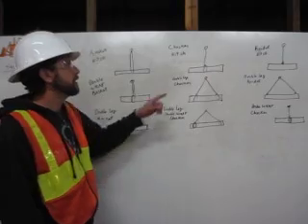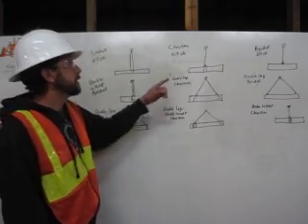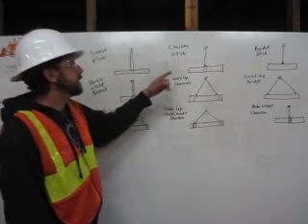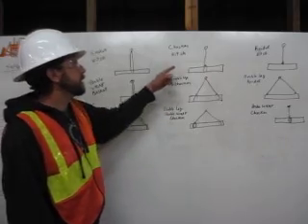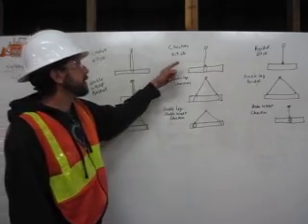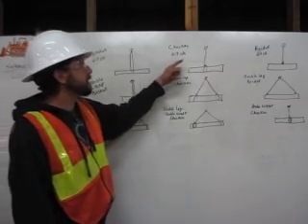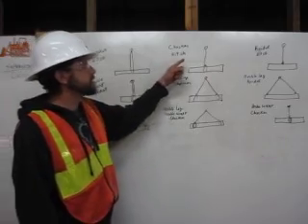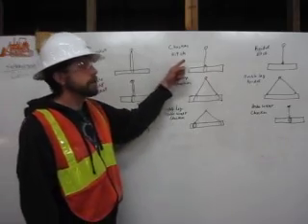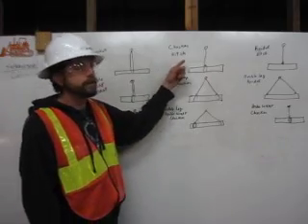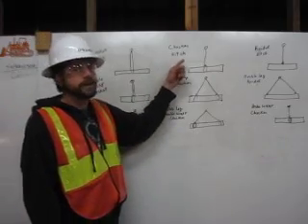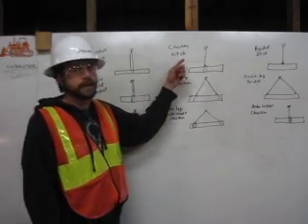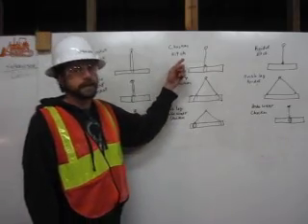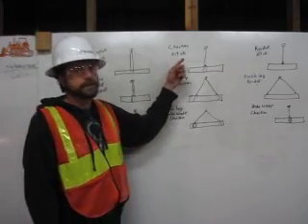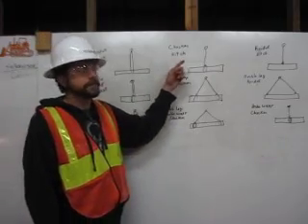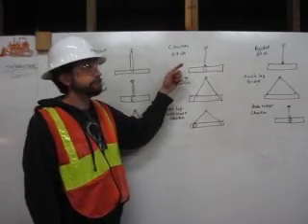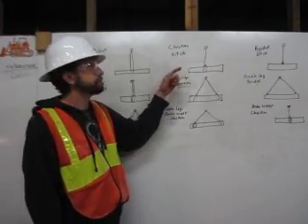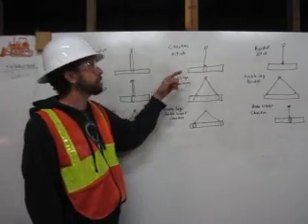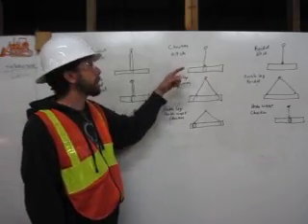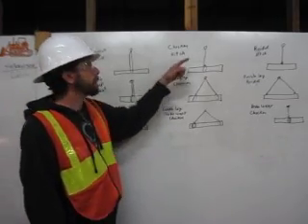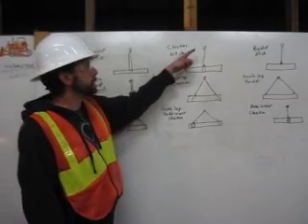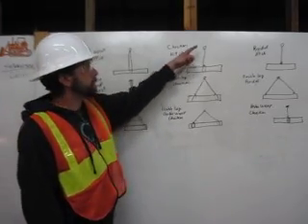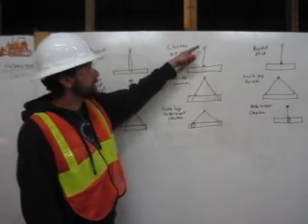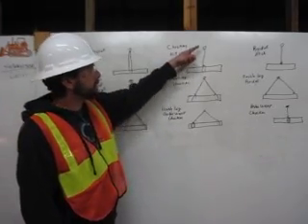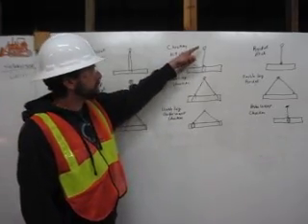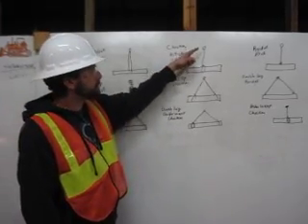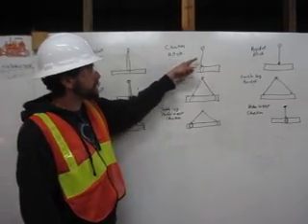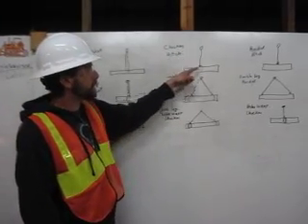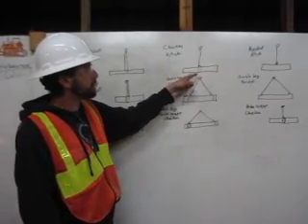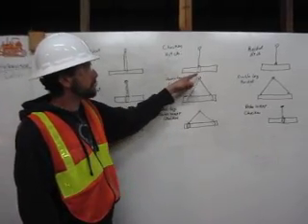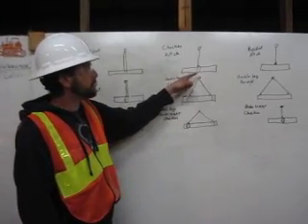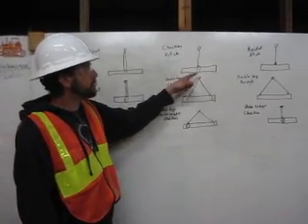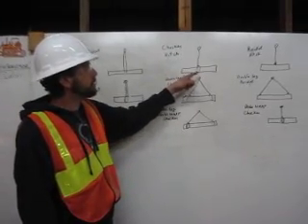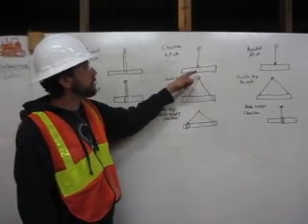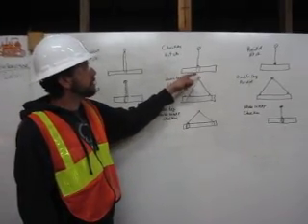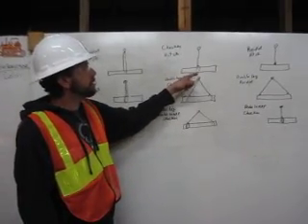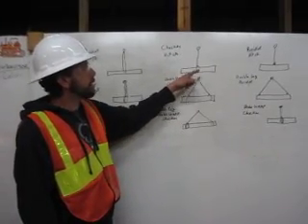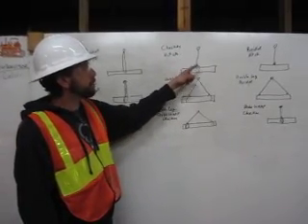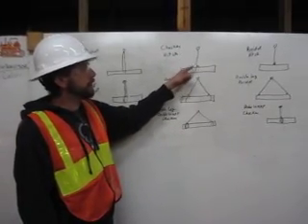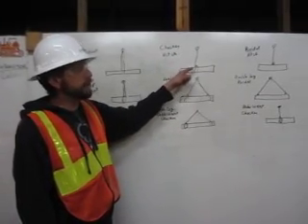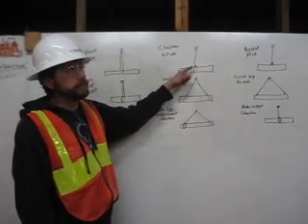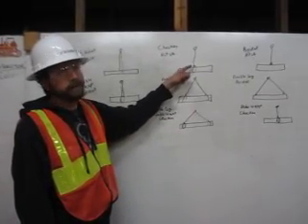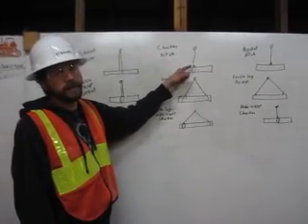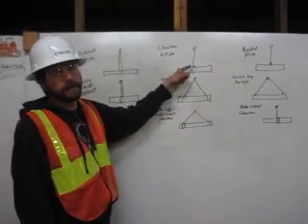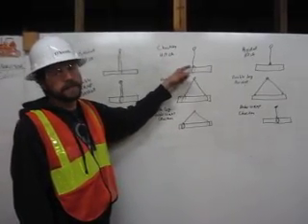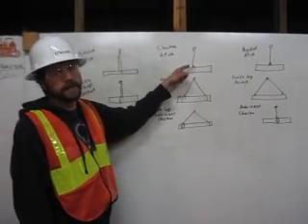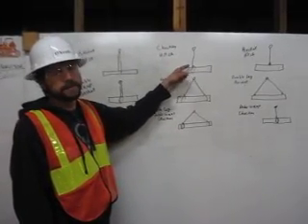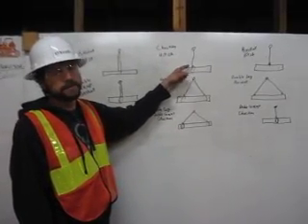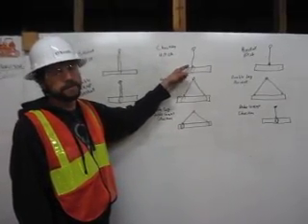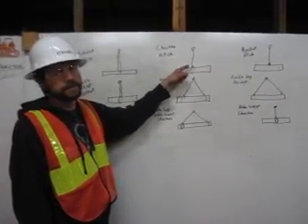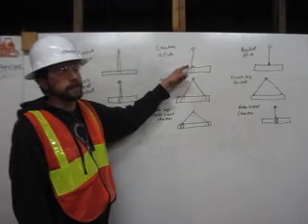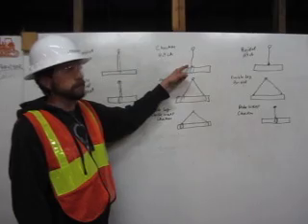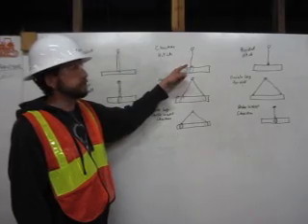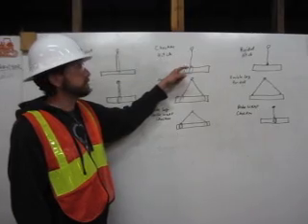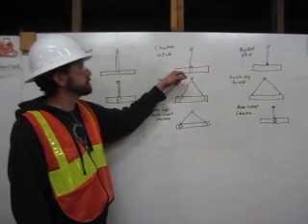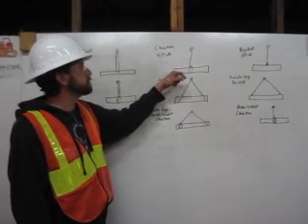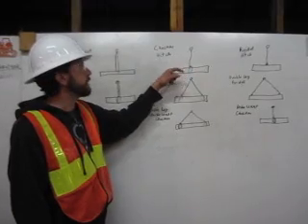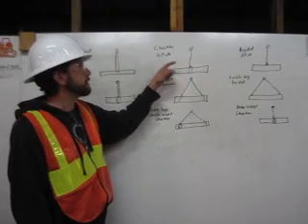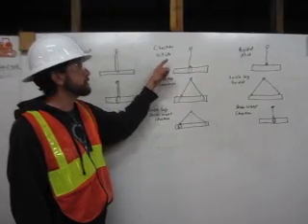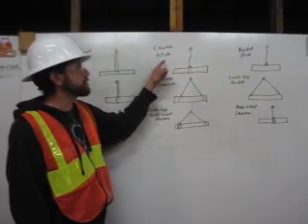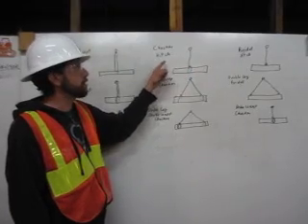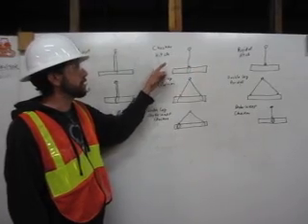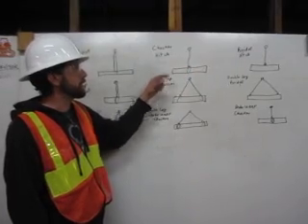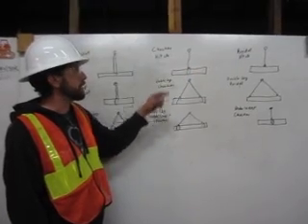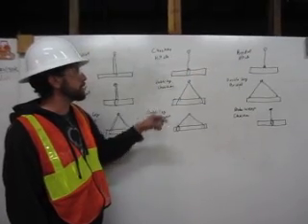Here we have a choker hitch. We come down from the shackle, wrap around, and attach to itself. That is a choker hitch.